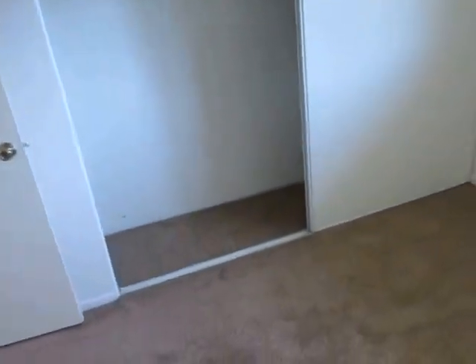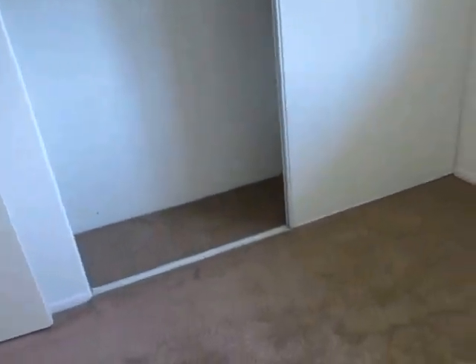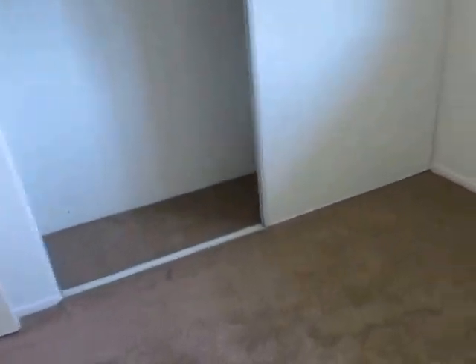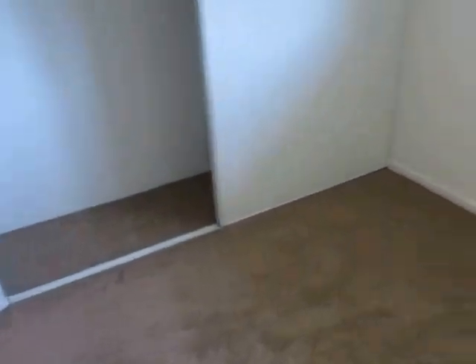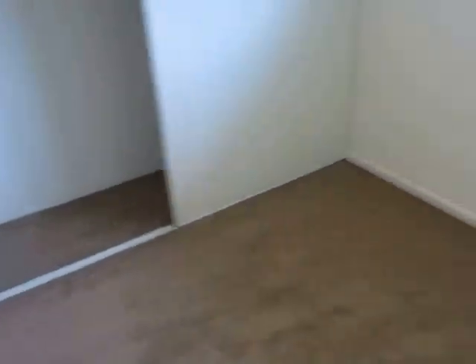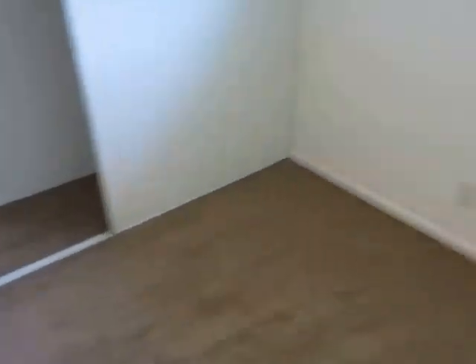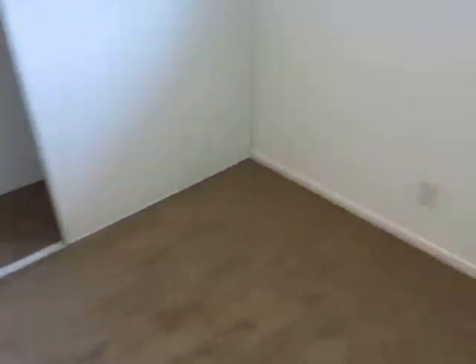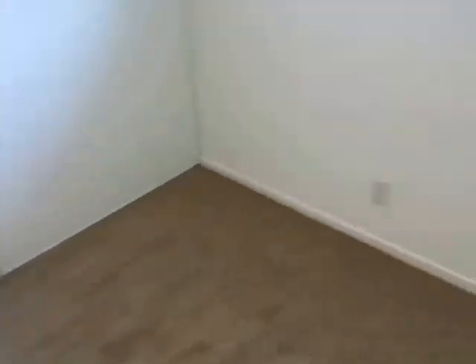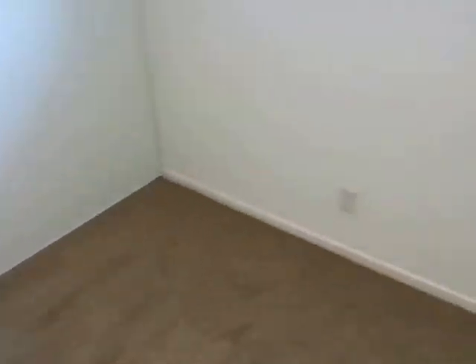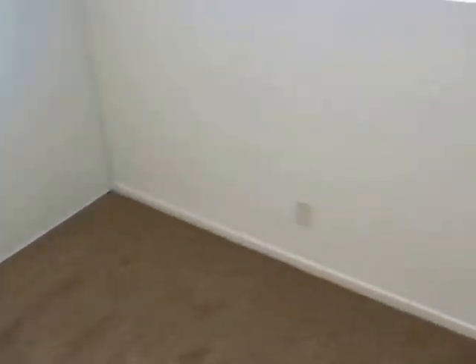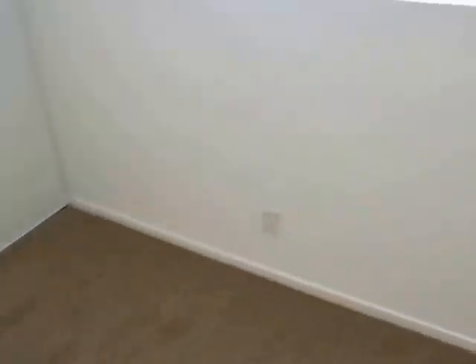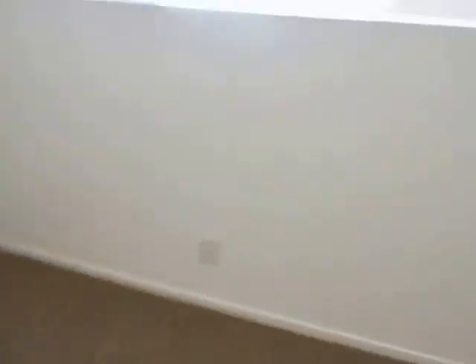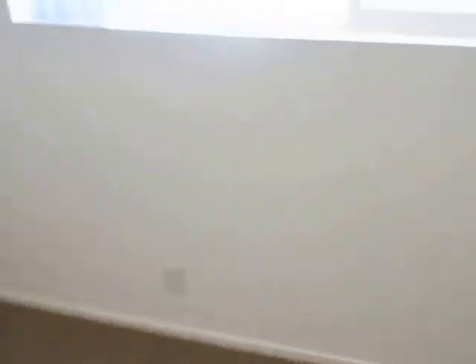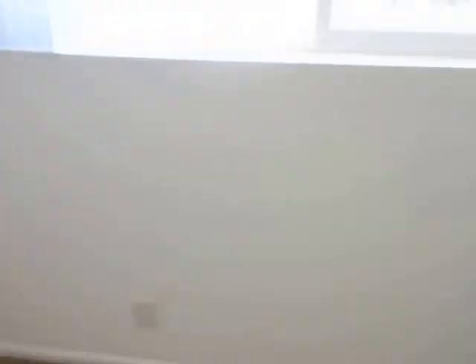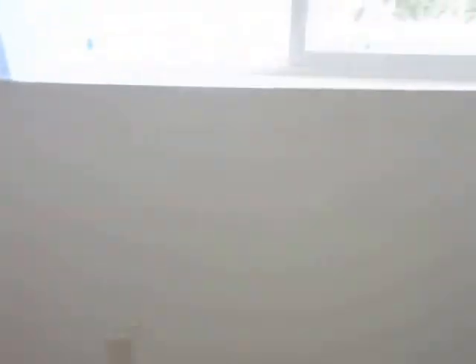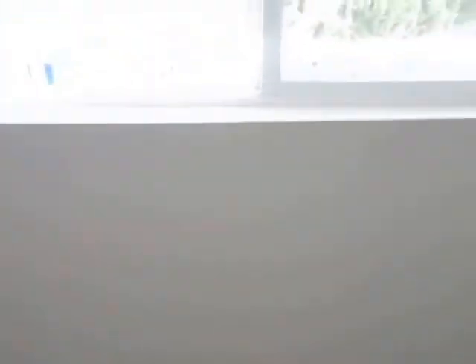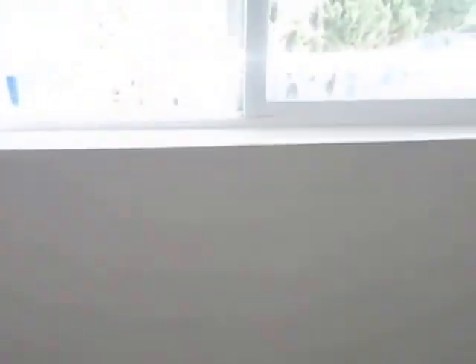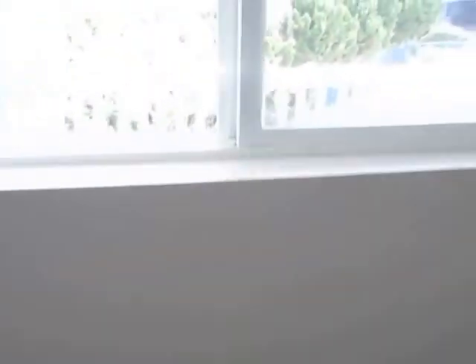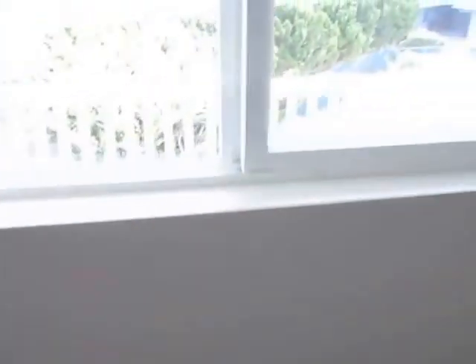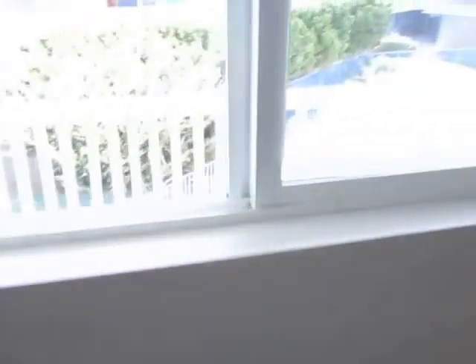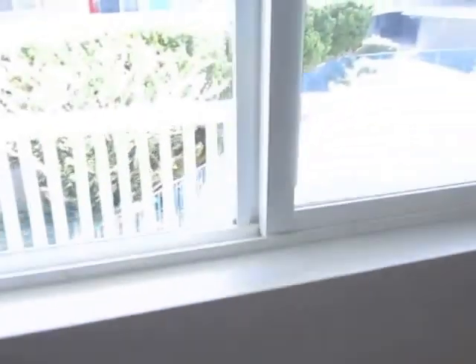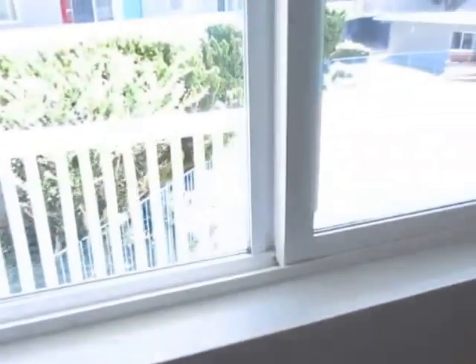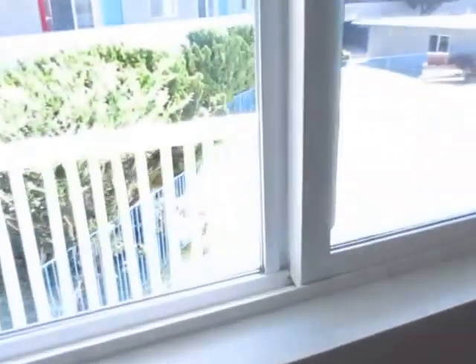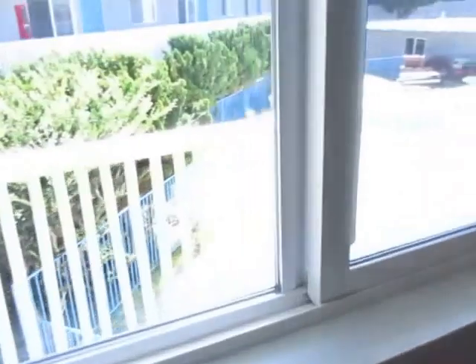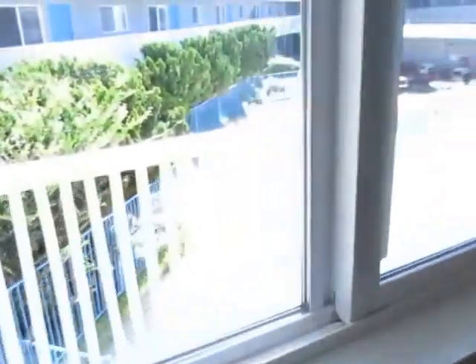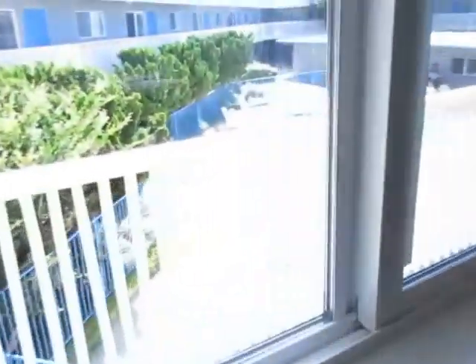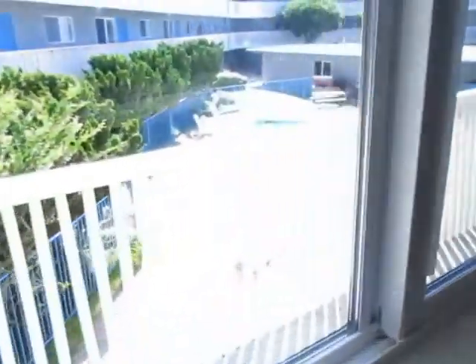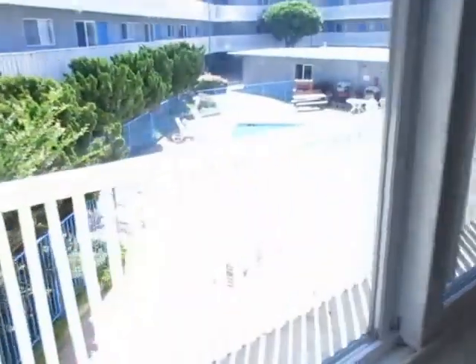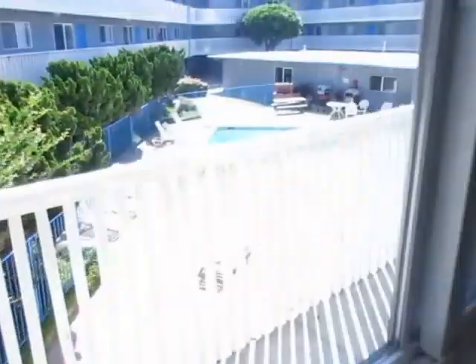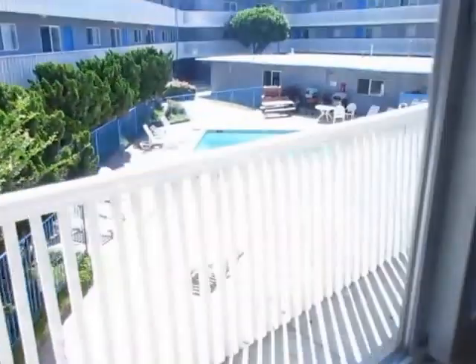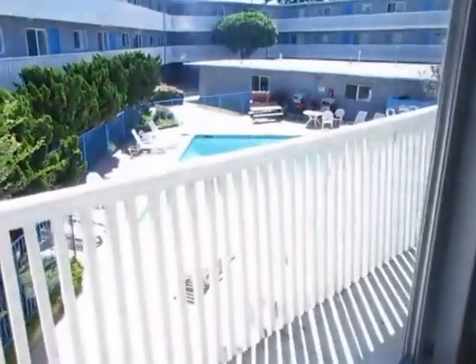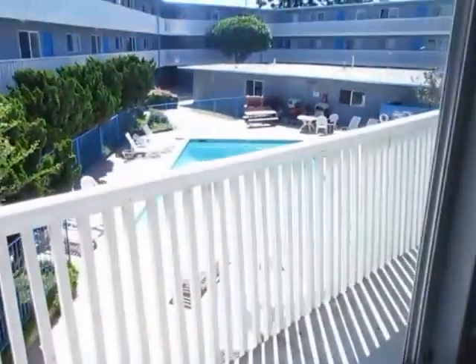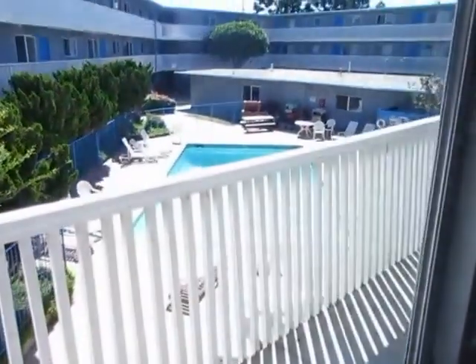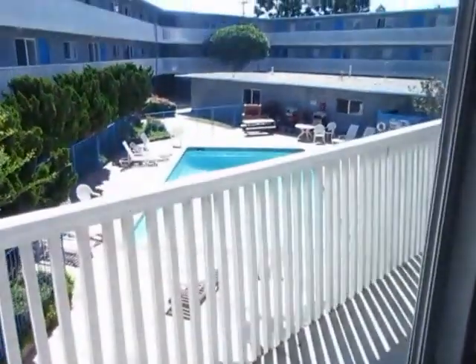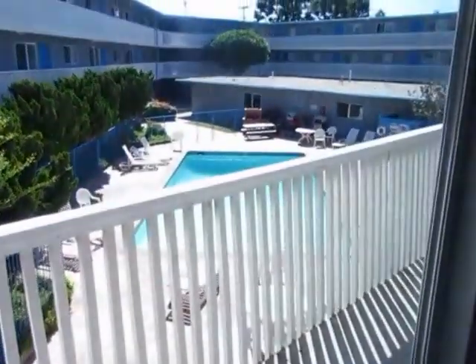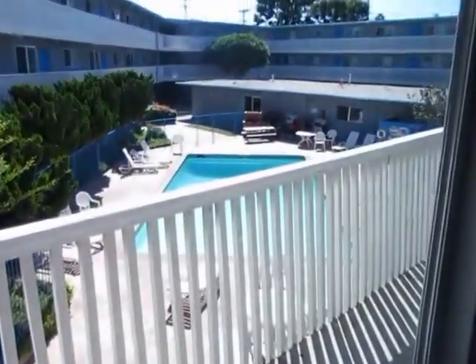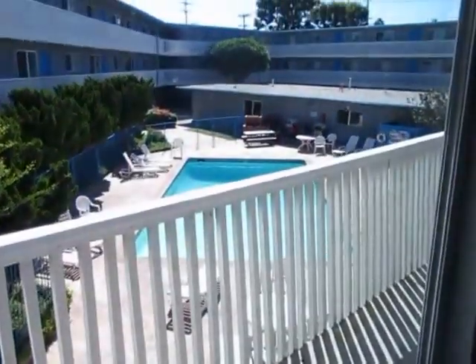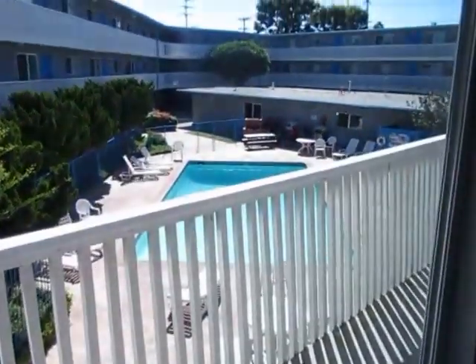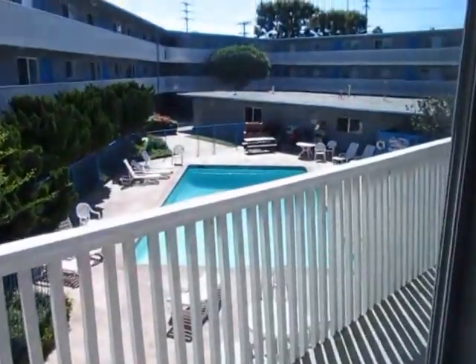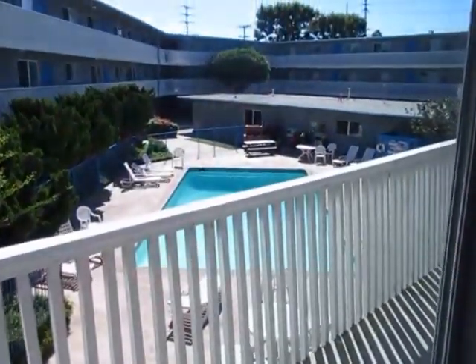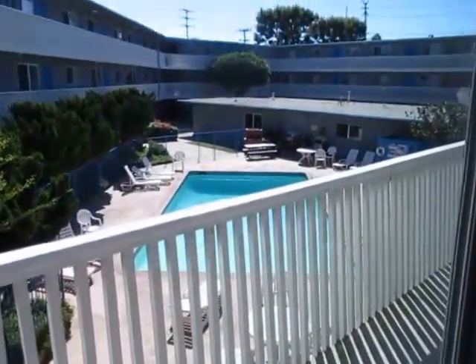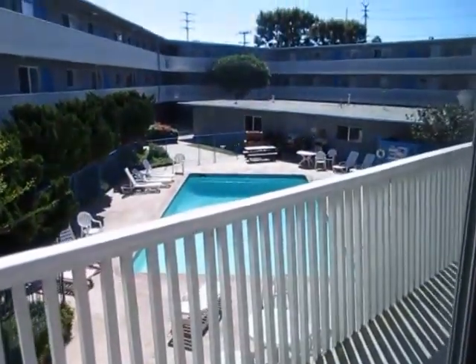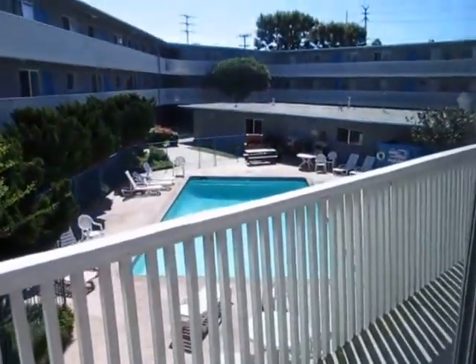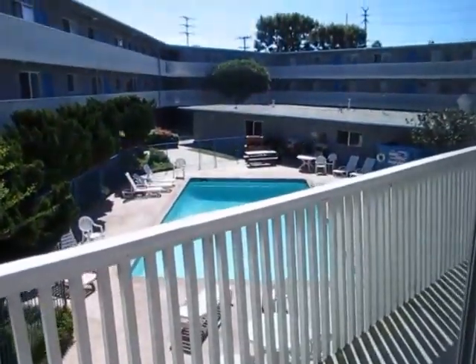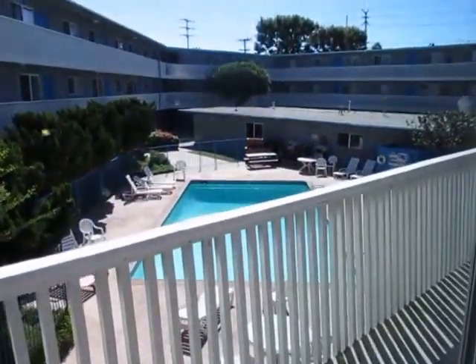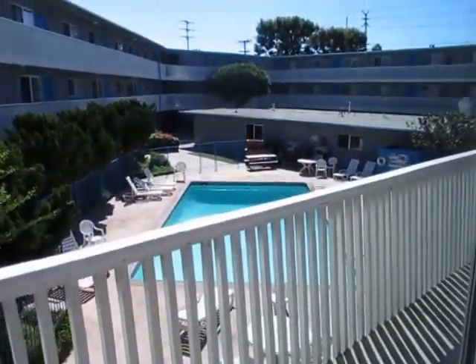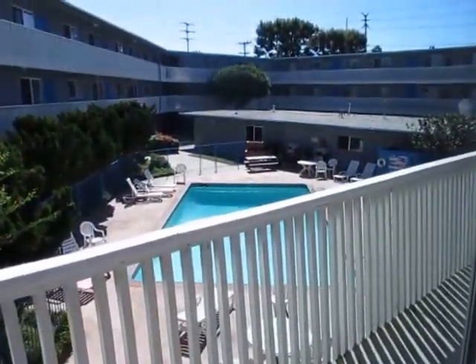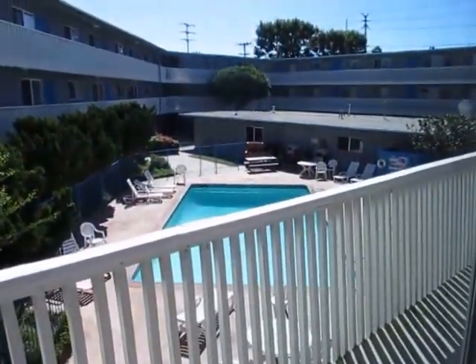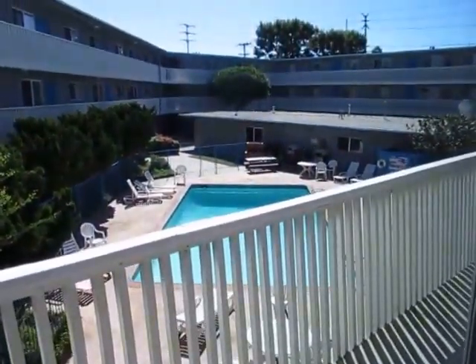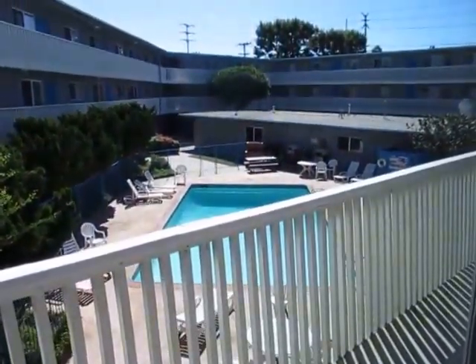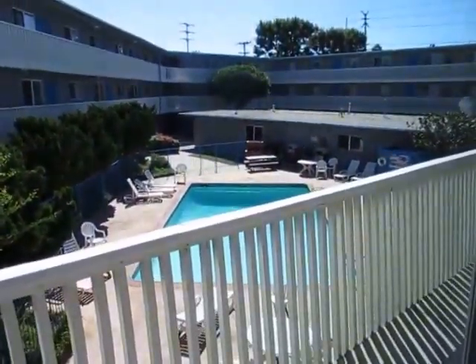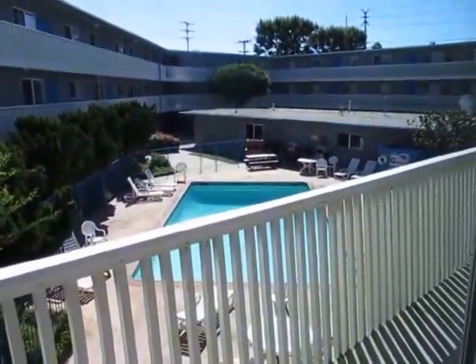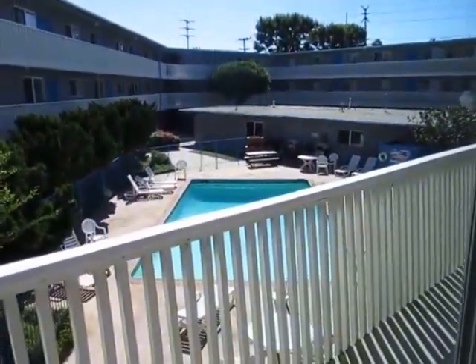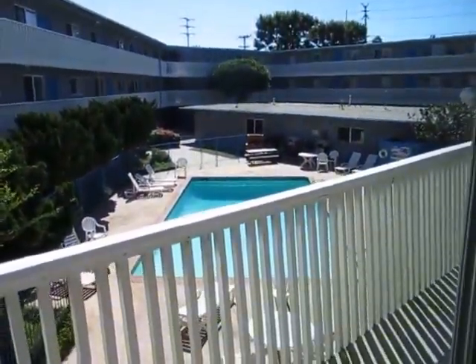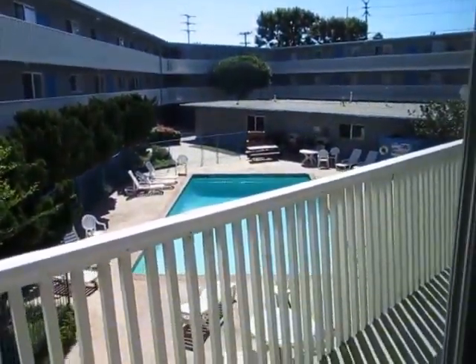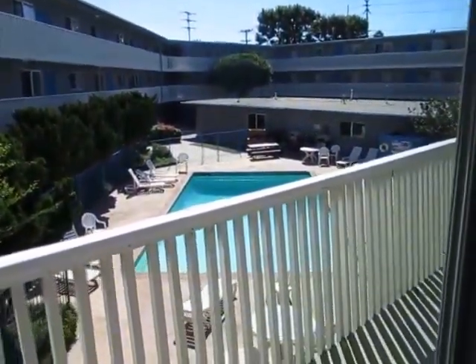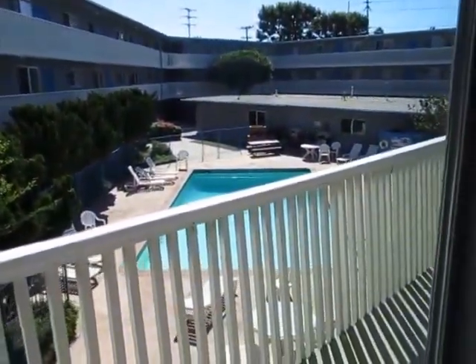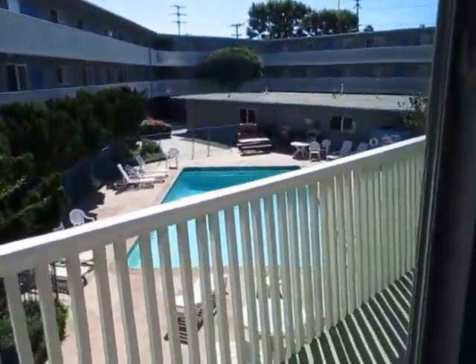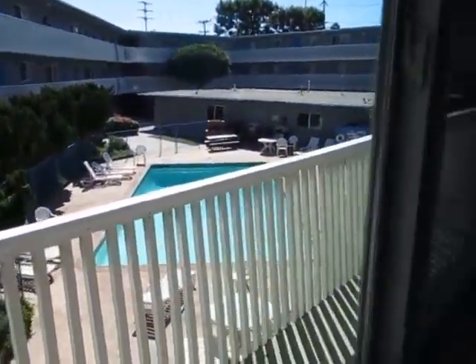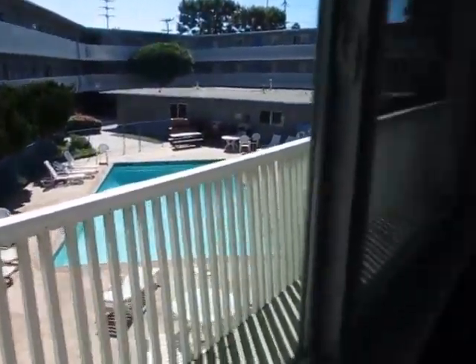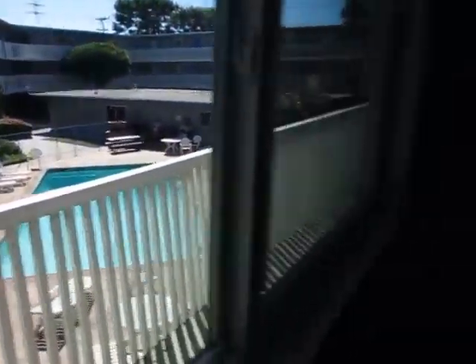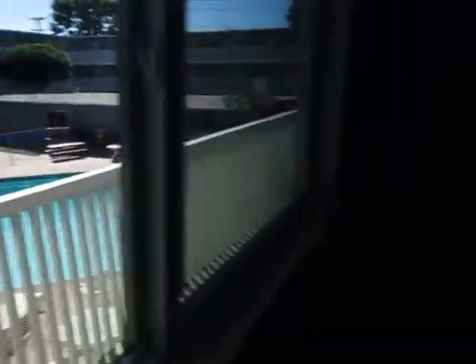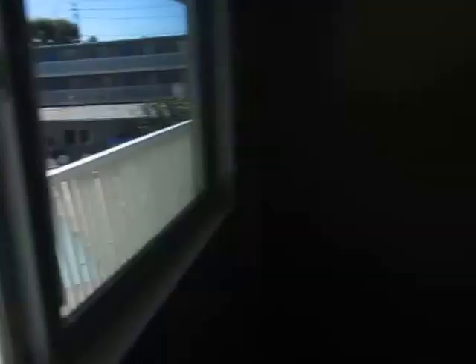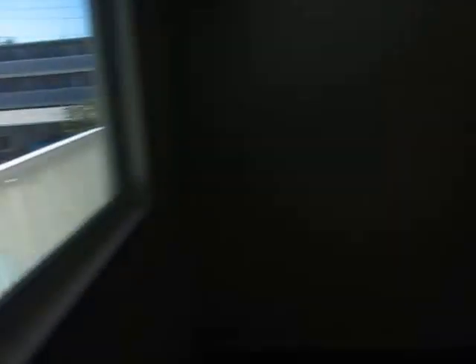We're in the second bedroom now, also very good size, with great natural light and direct views into the pool area.